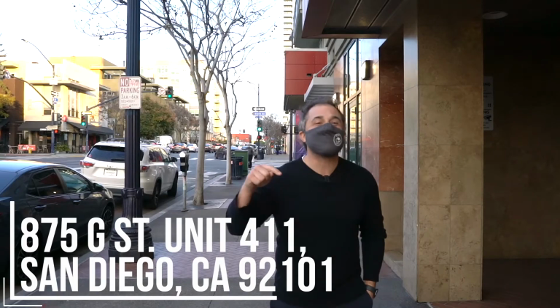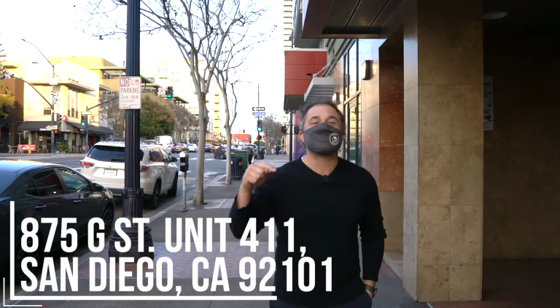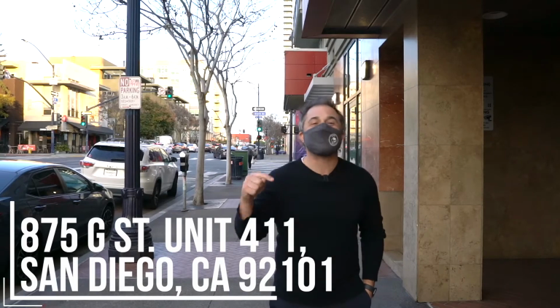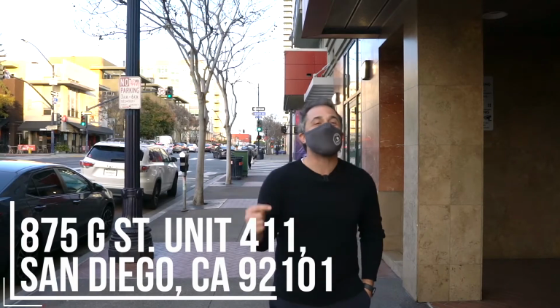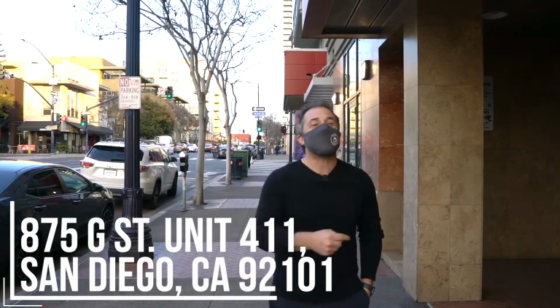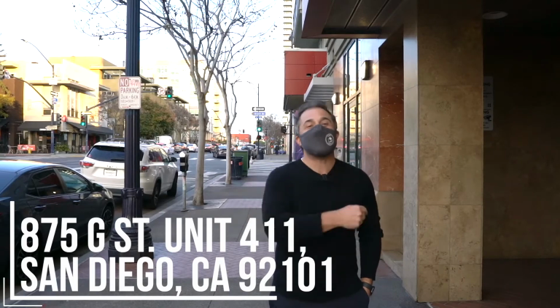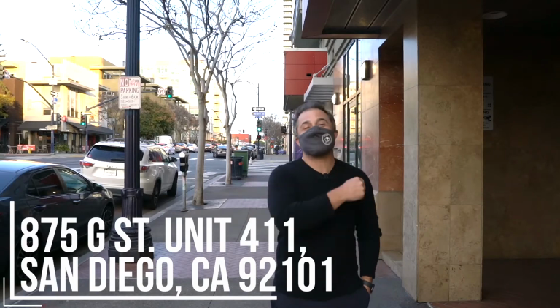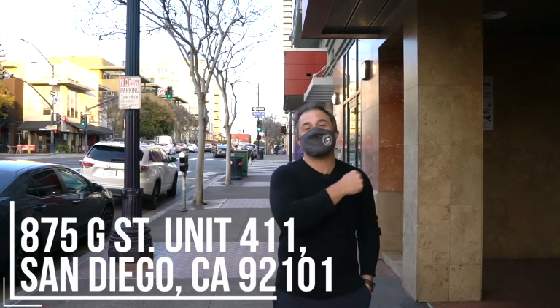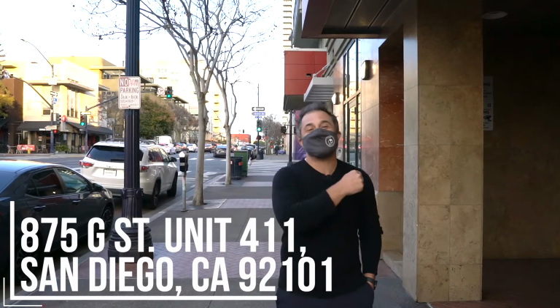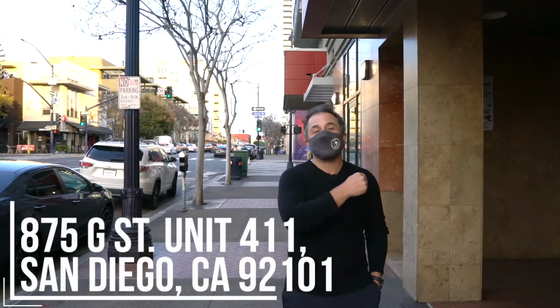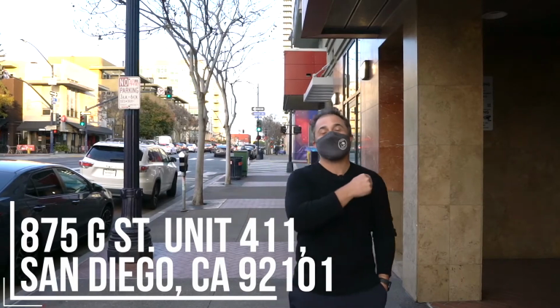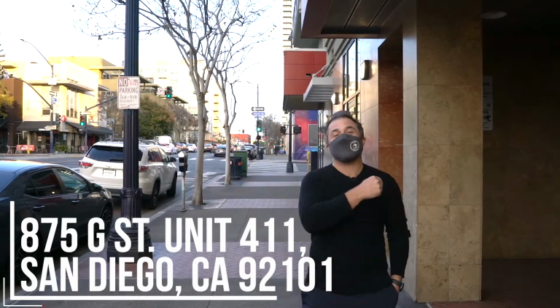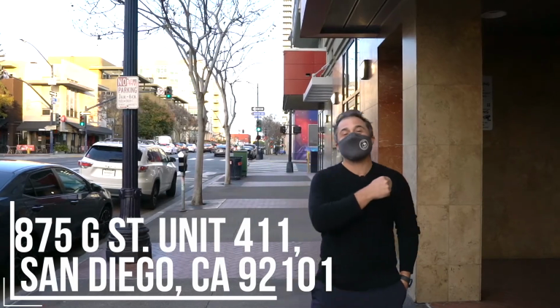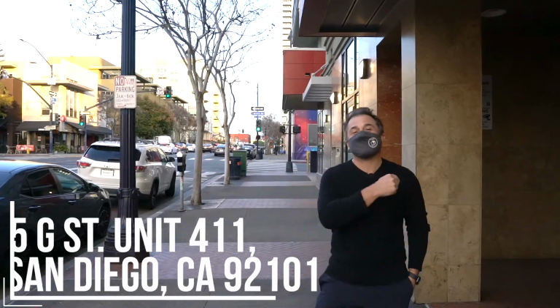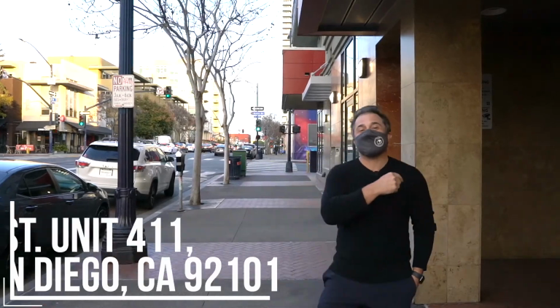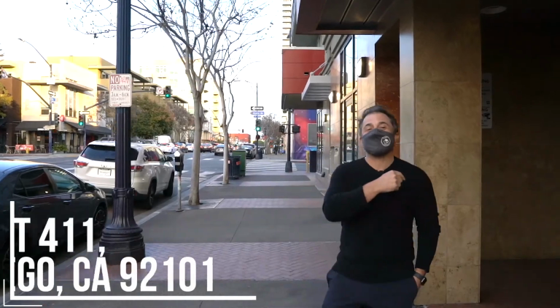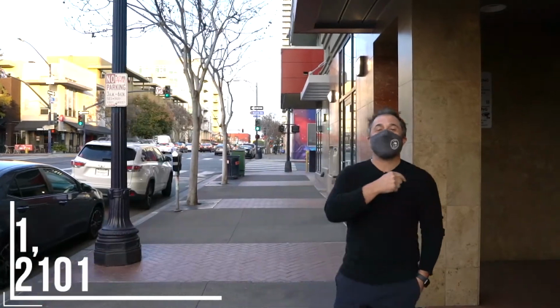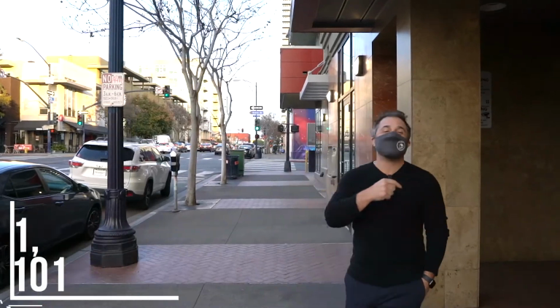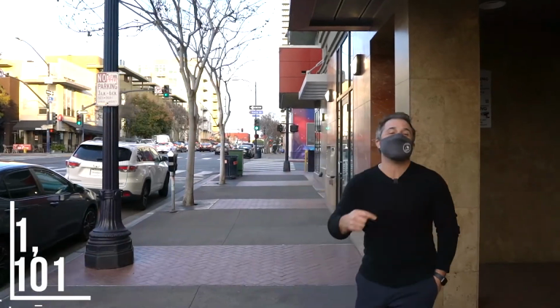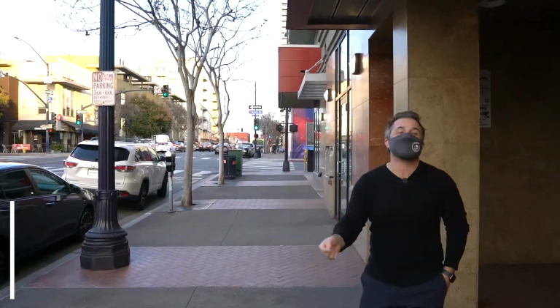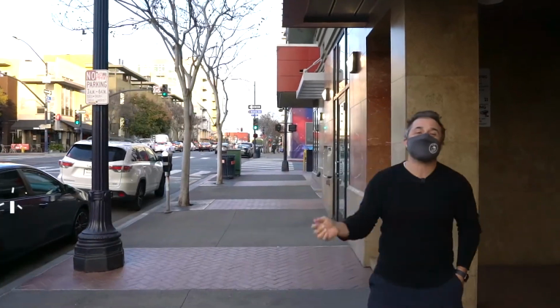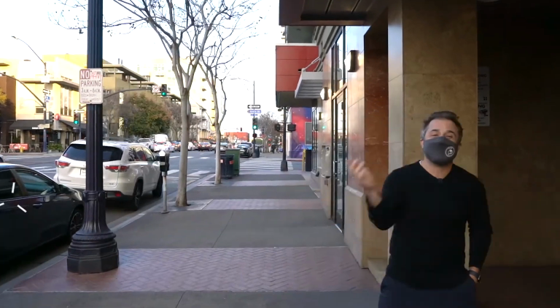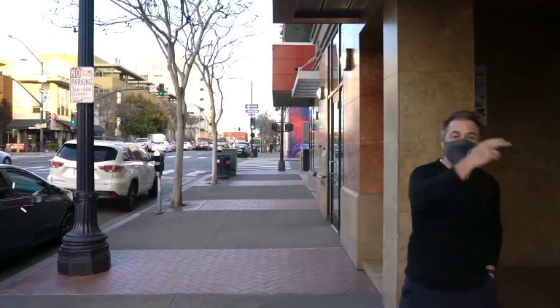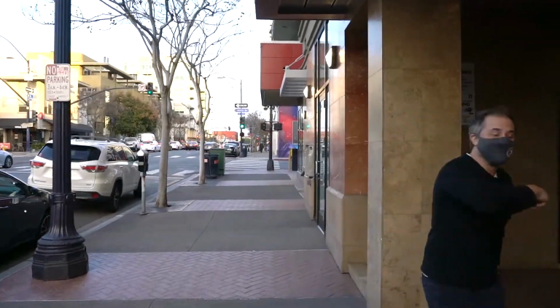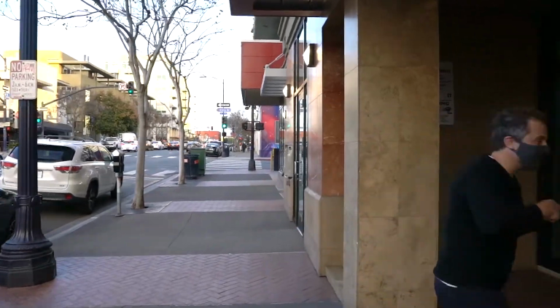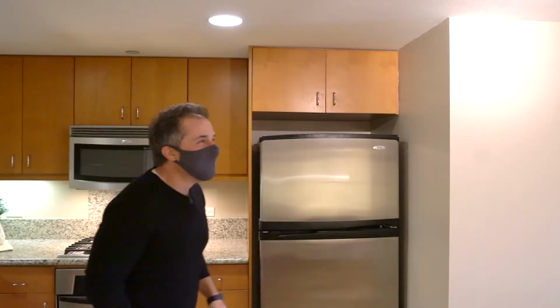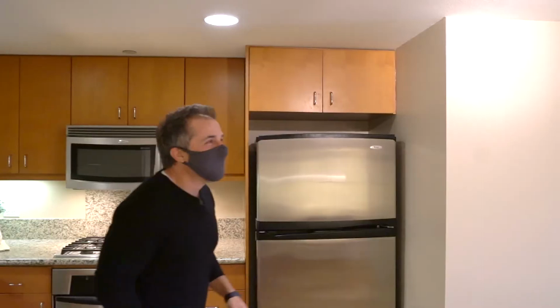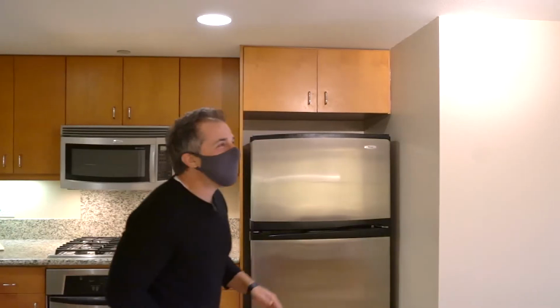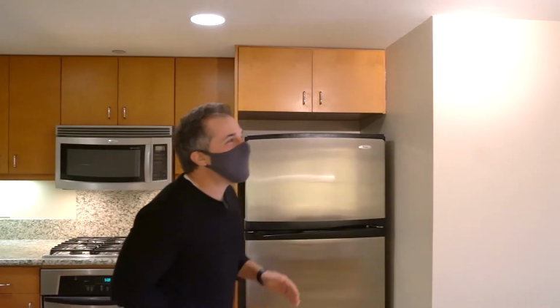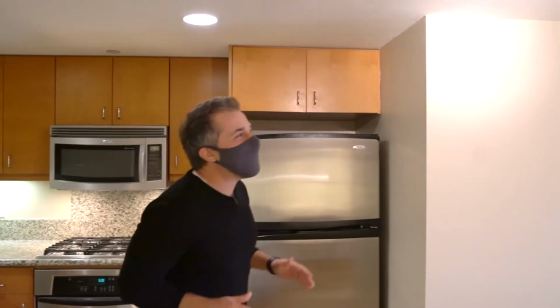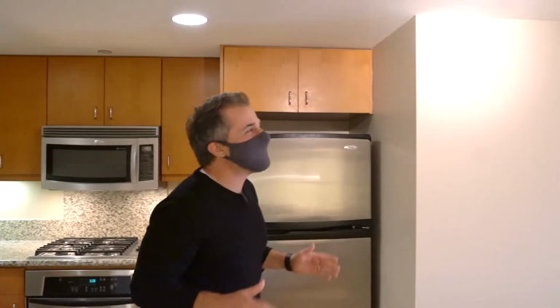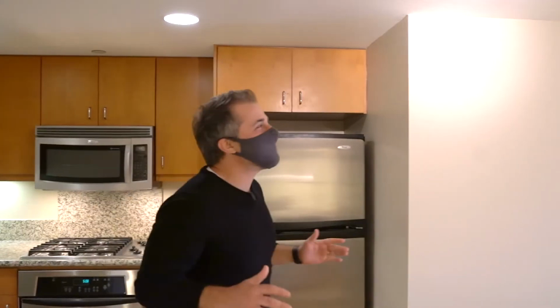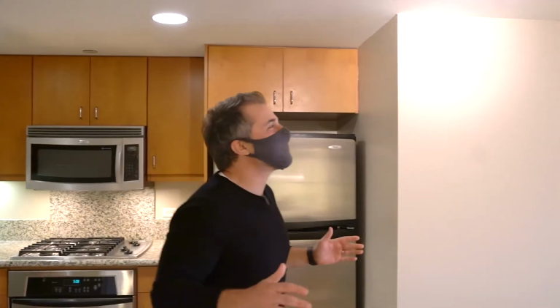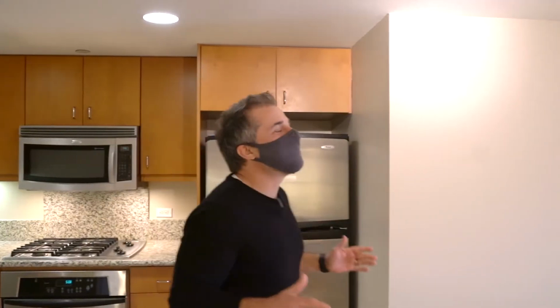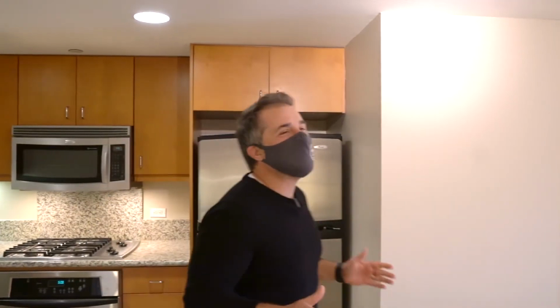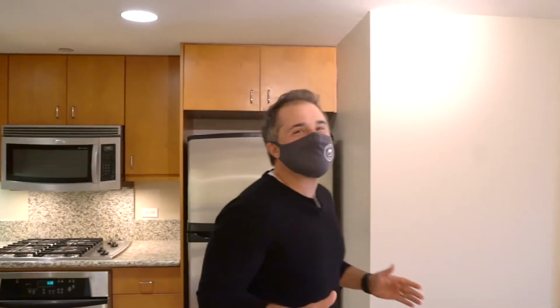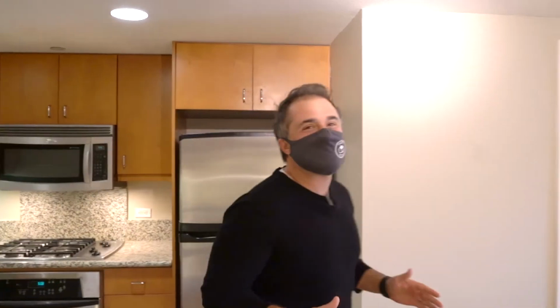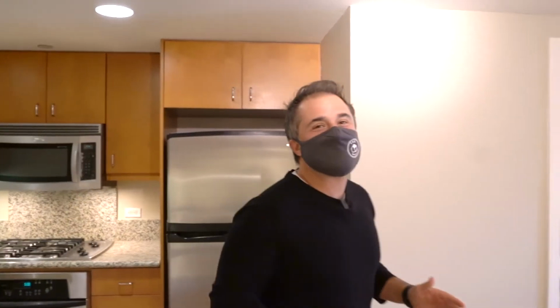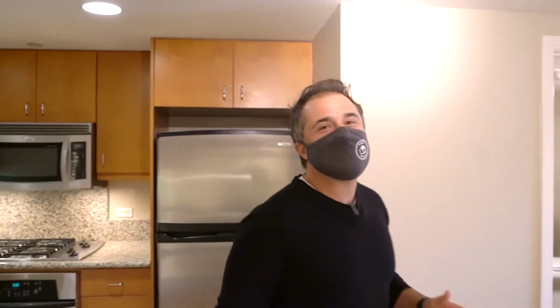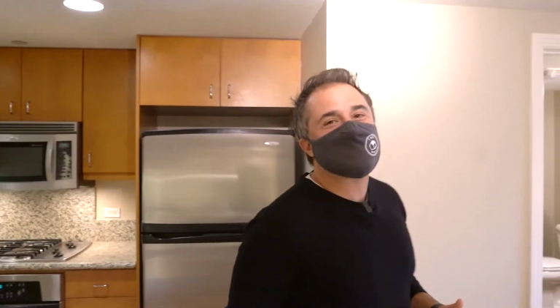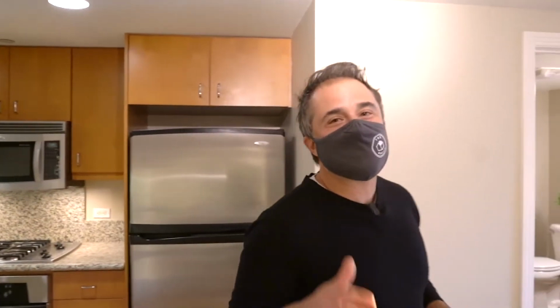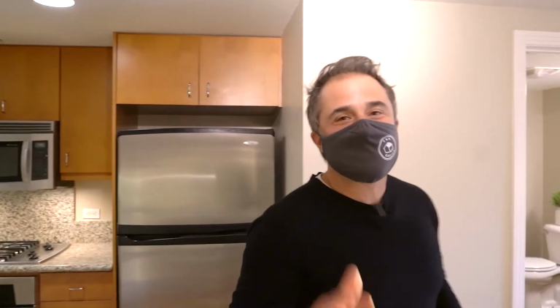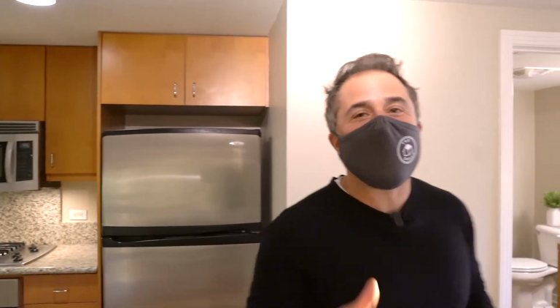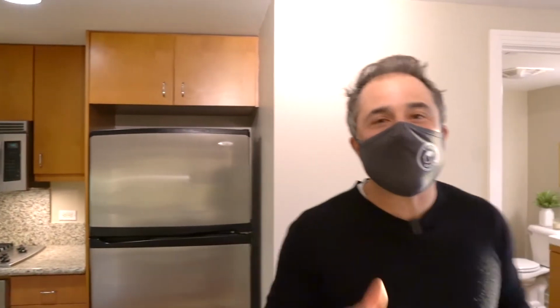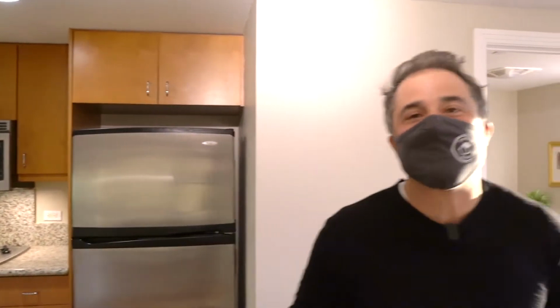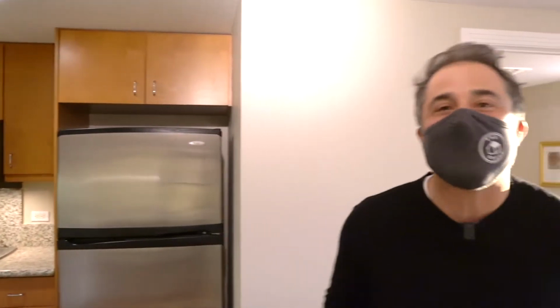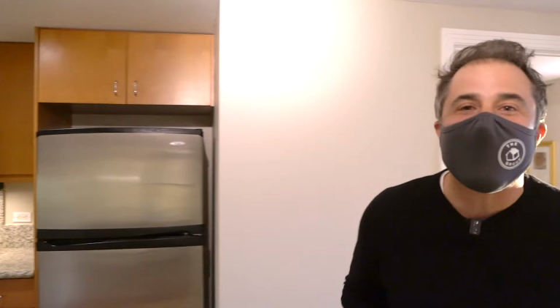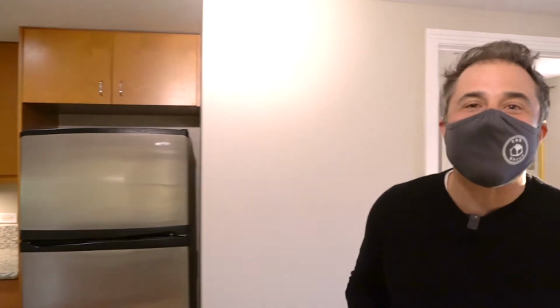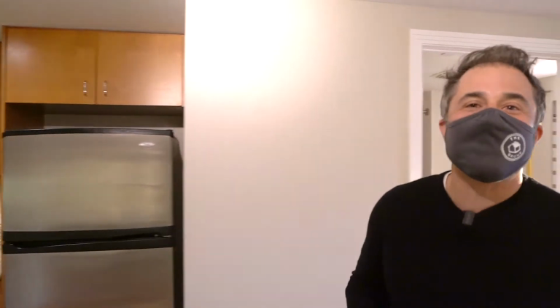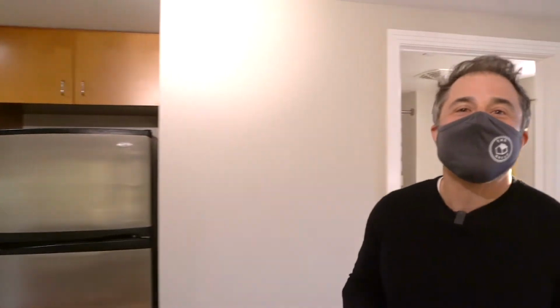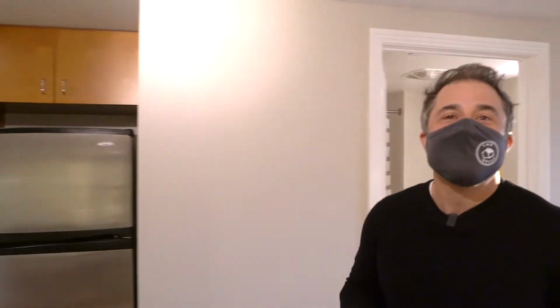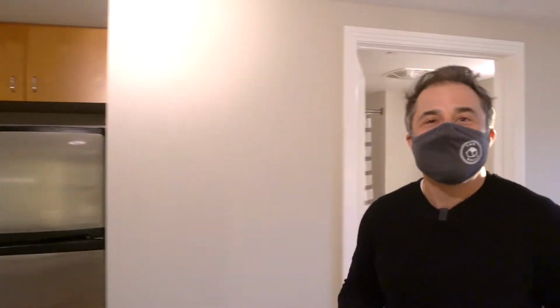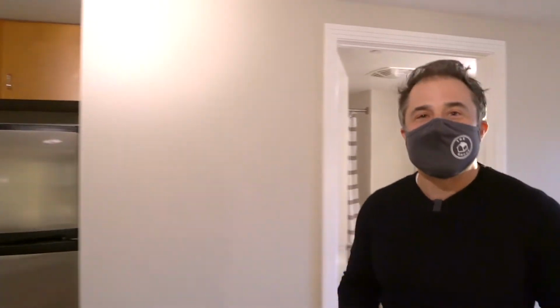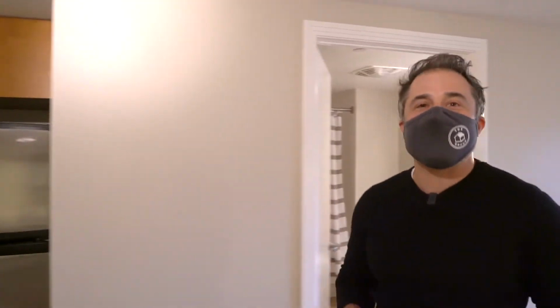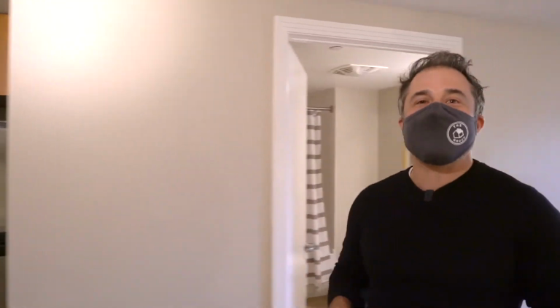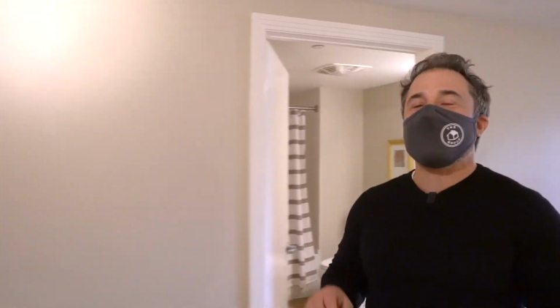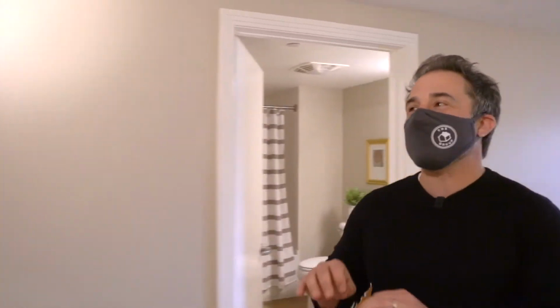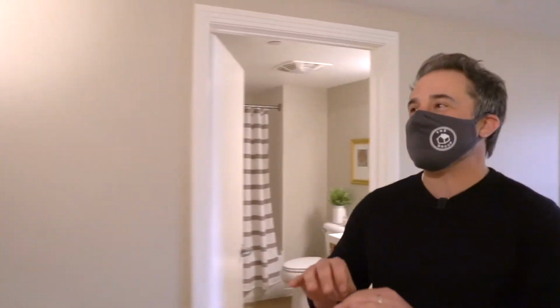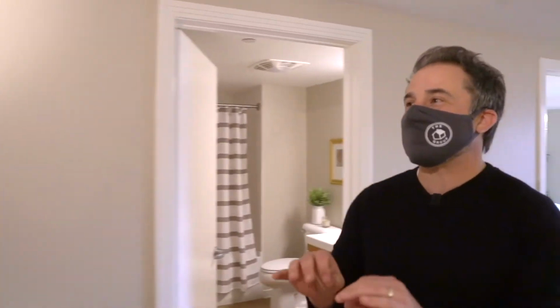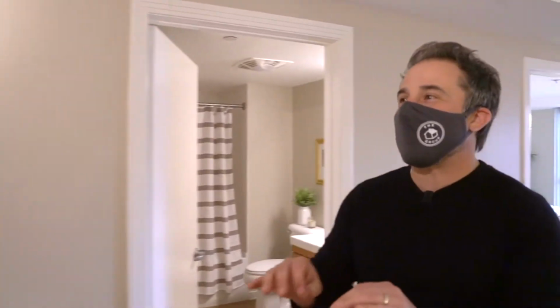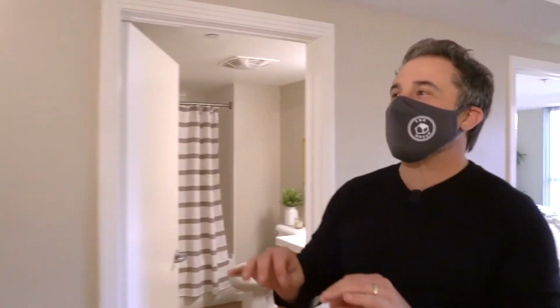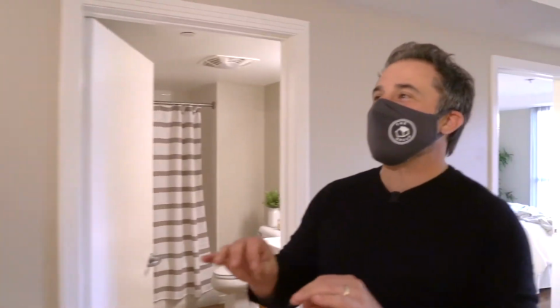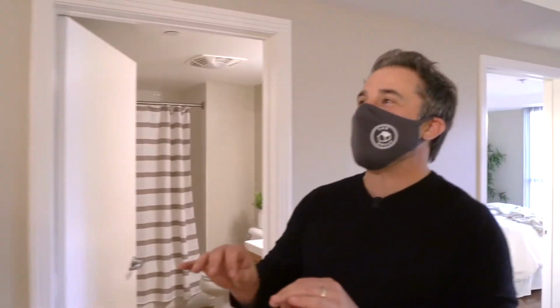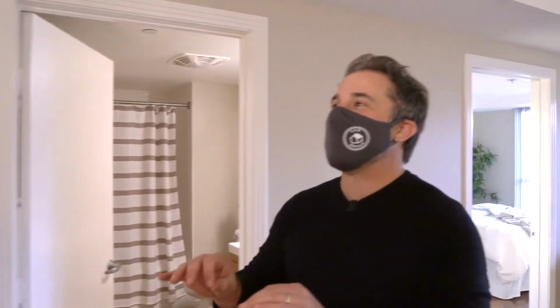I'm so pumped that you checked out 875 D Street. Get in here. This is quintessential downtown San Diego starter home.